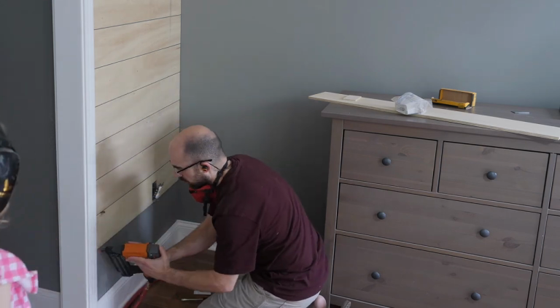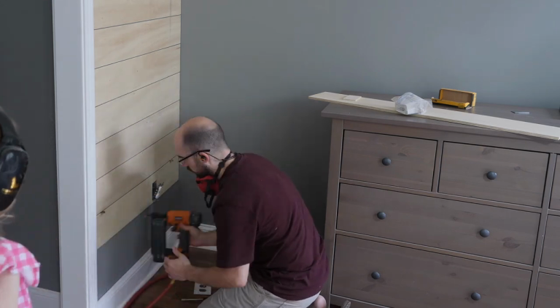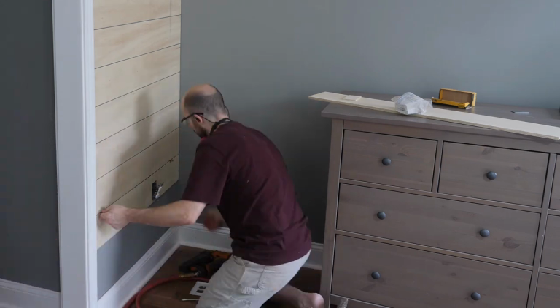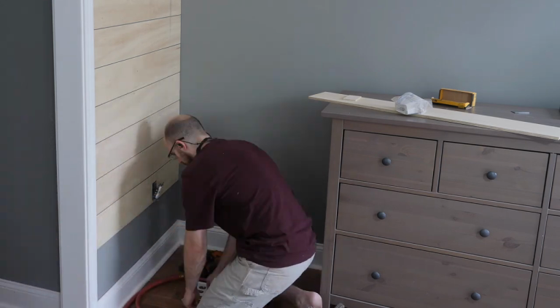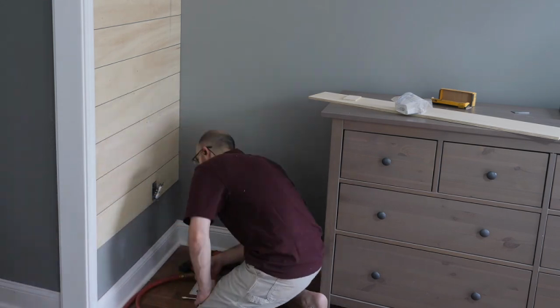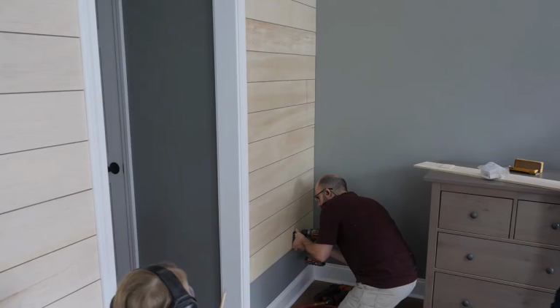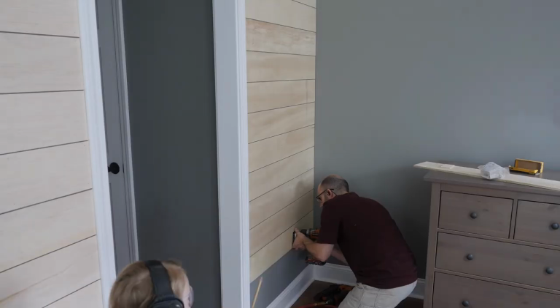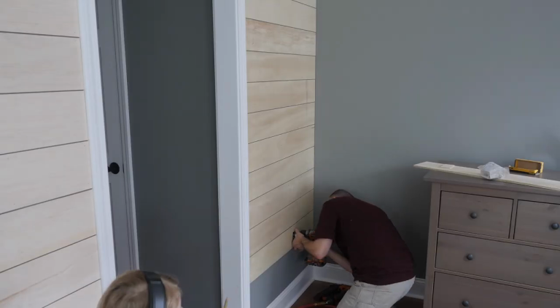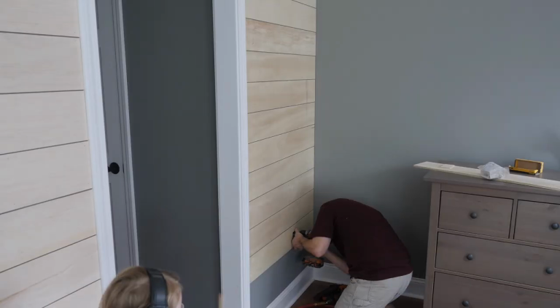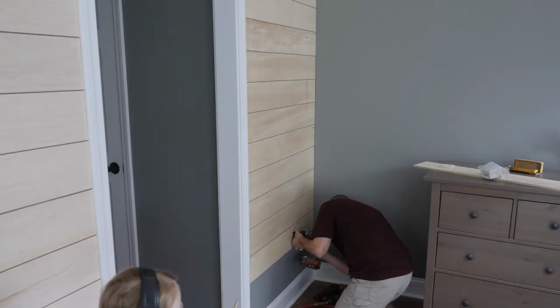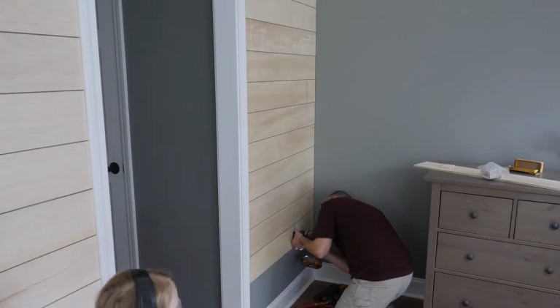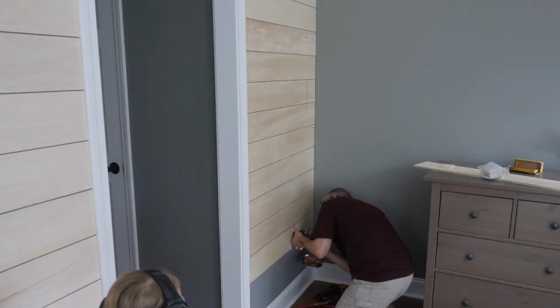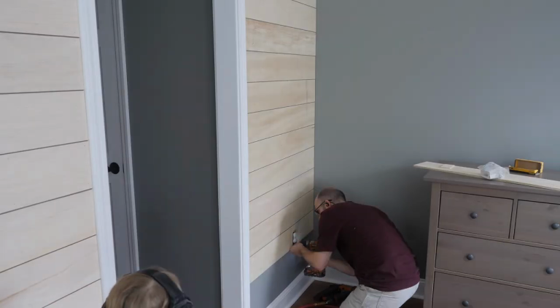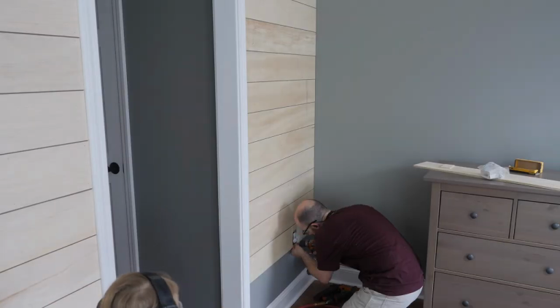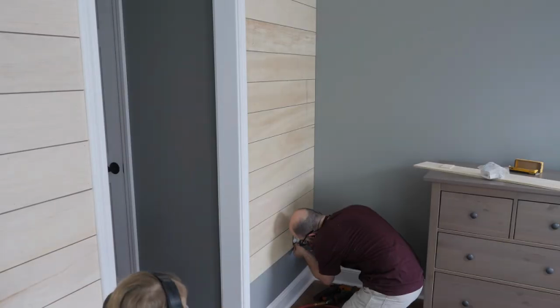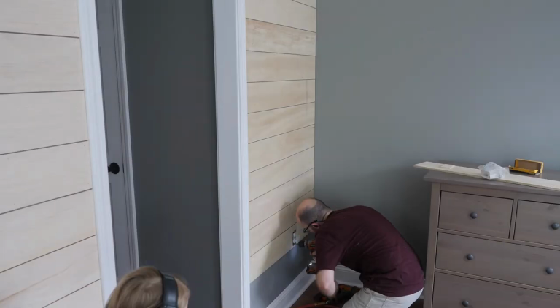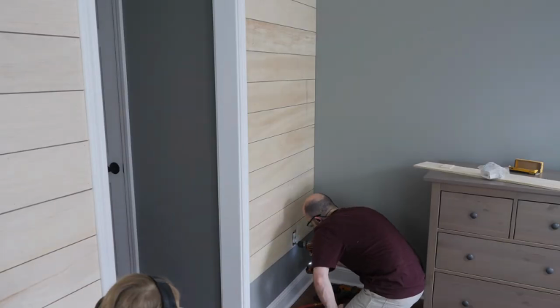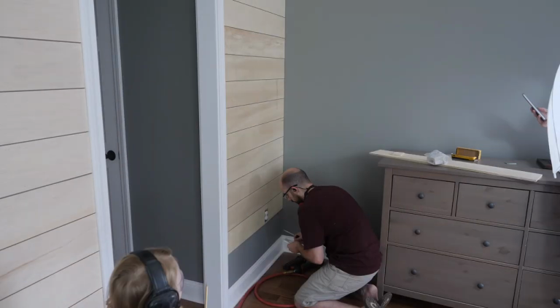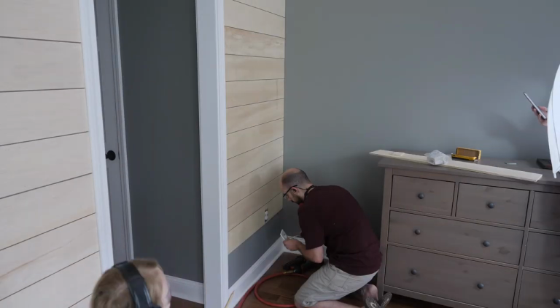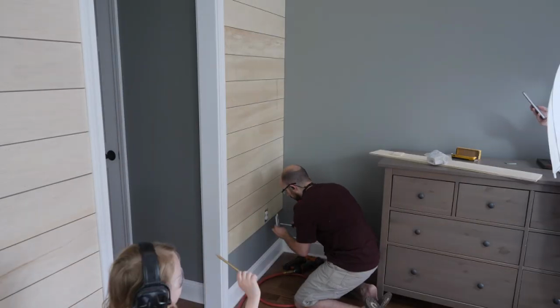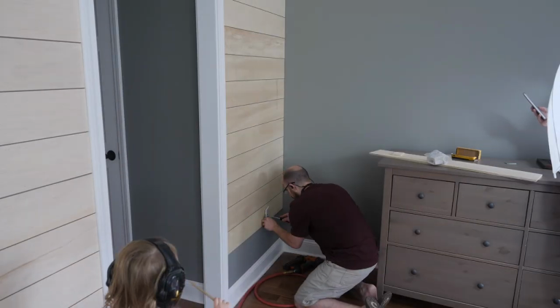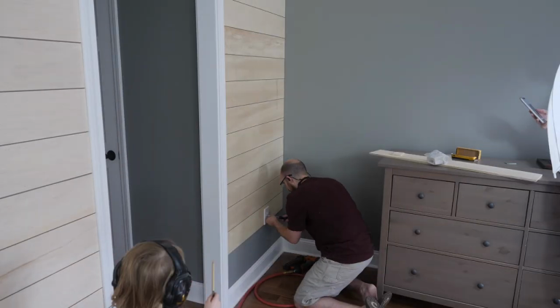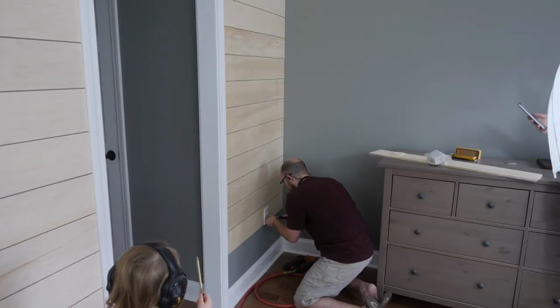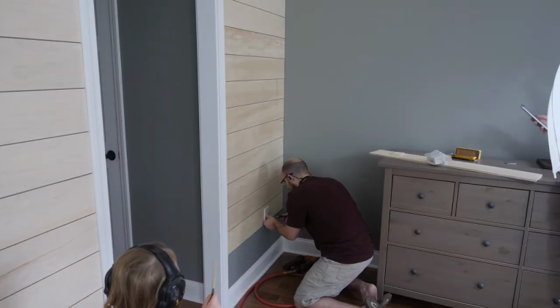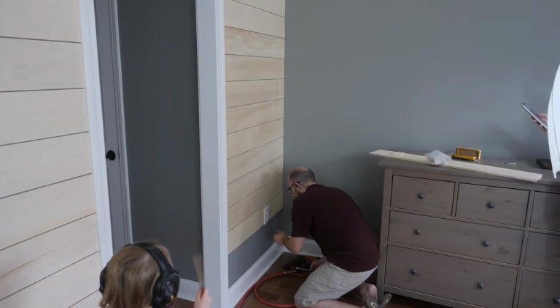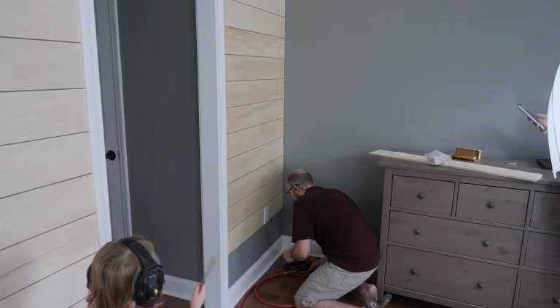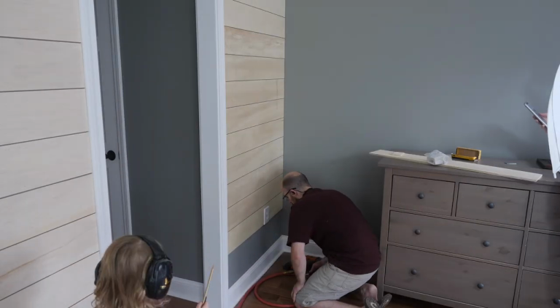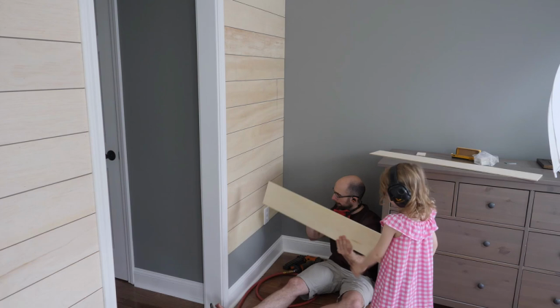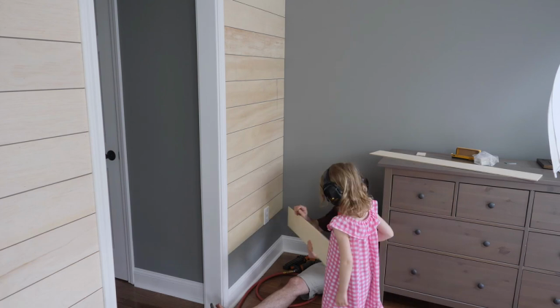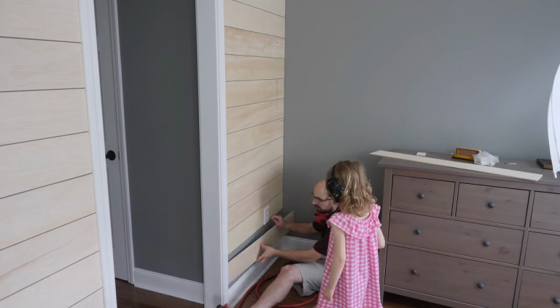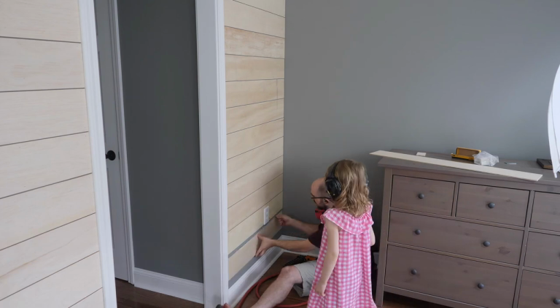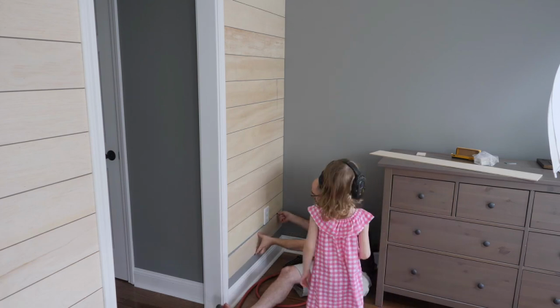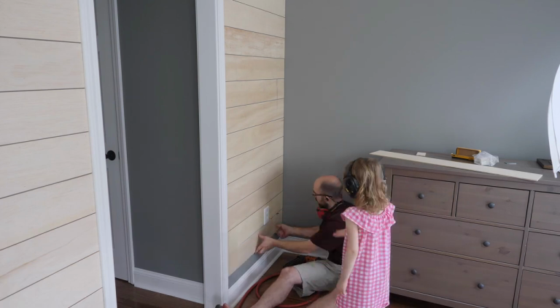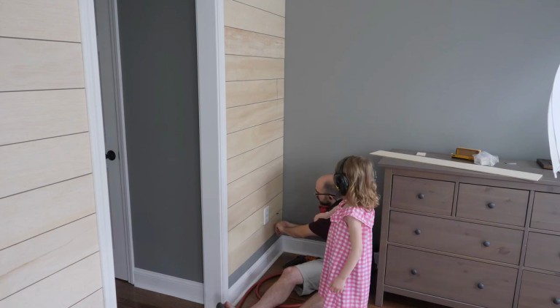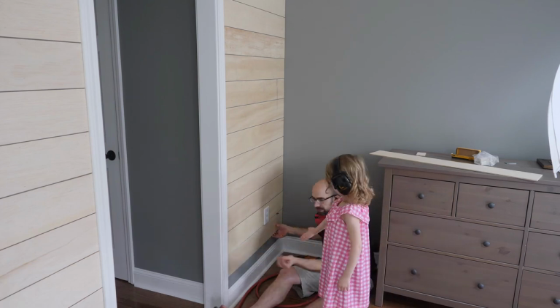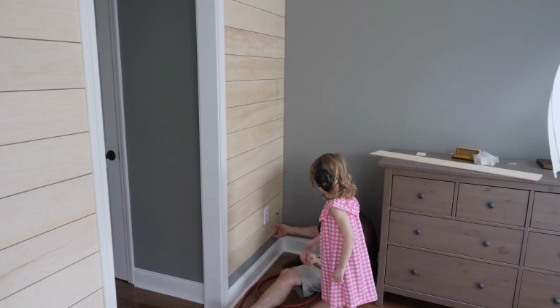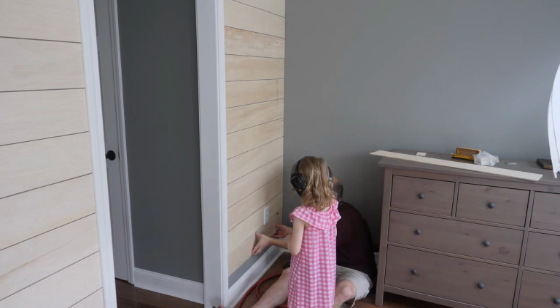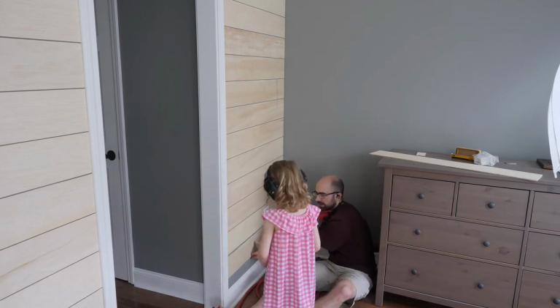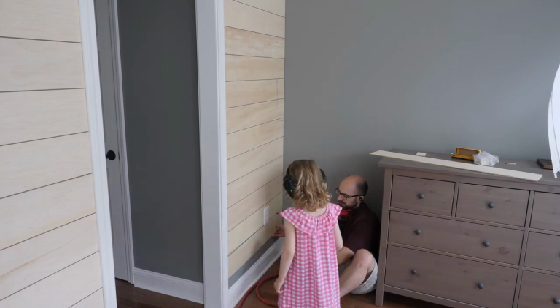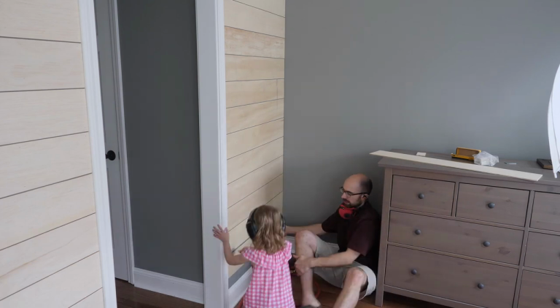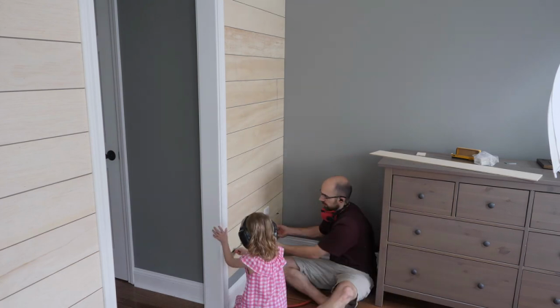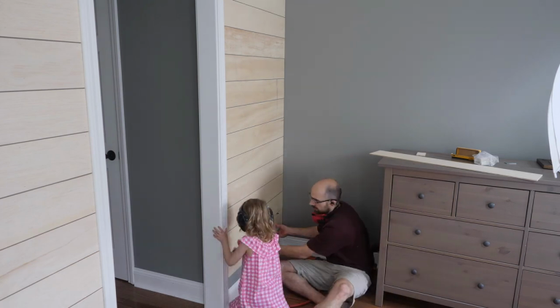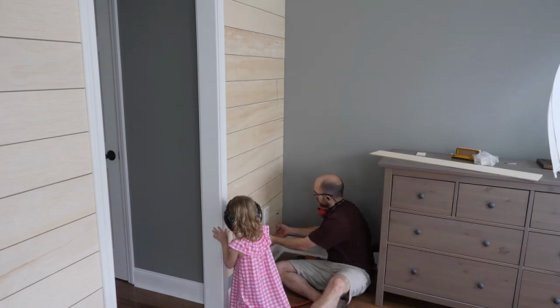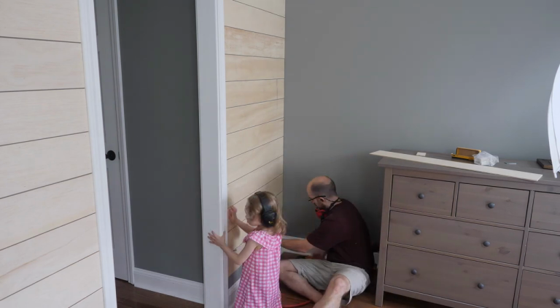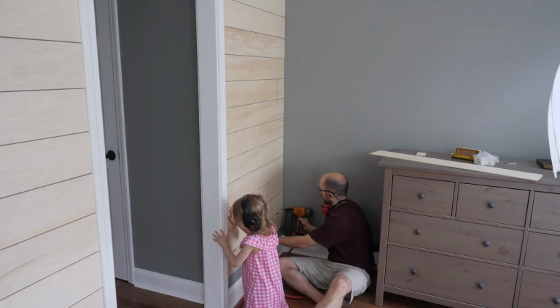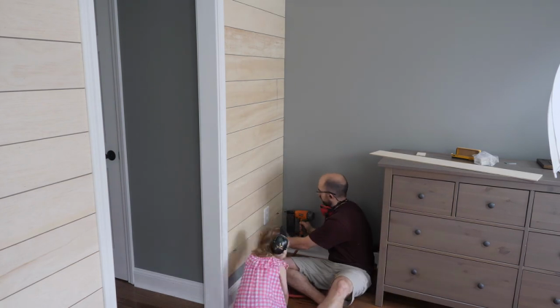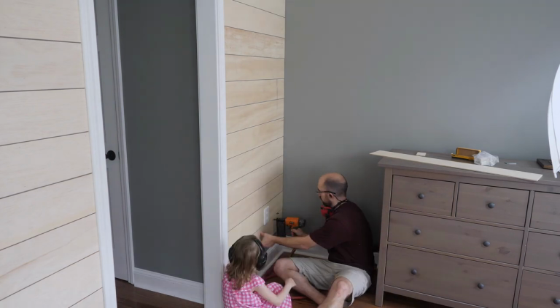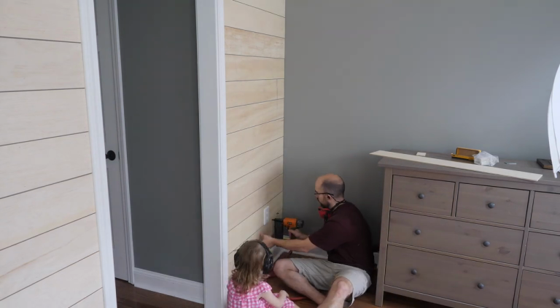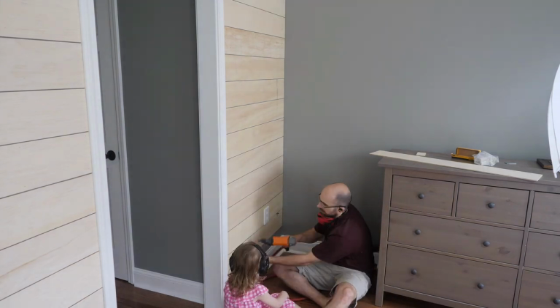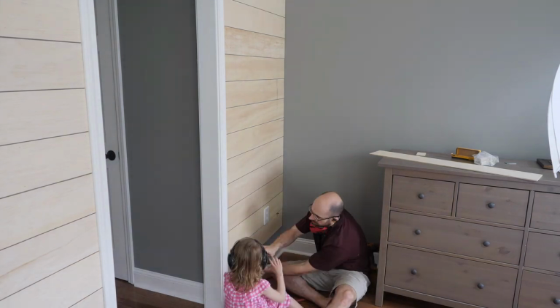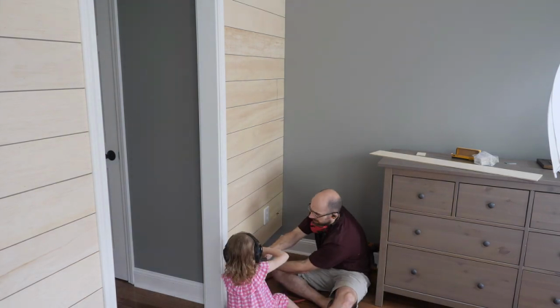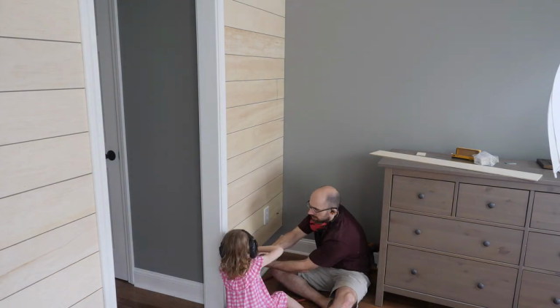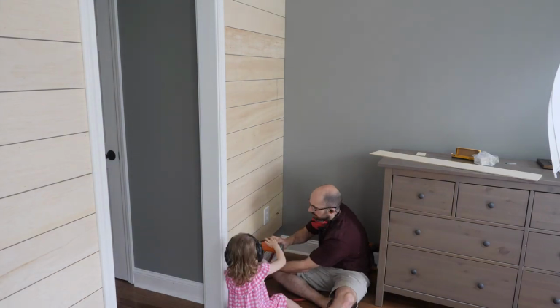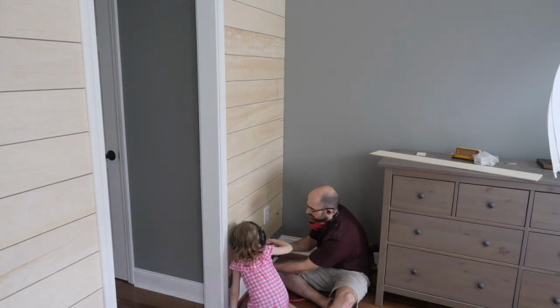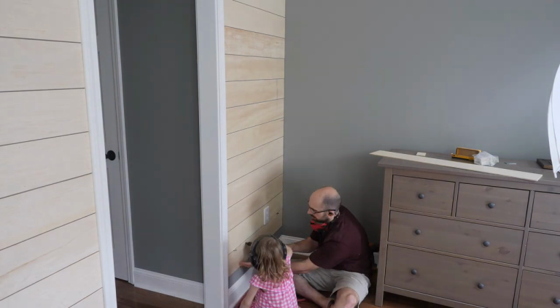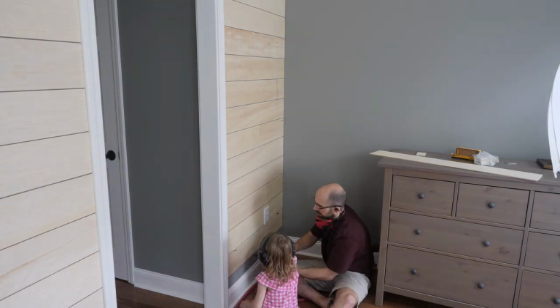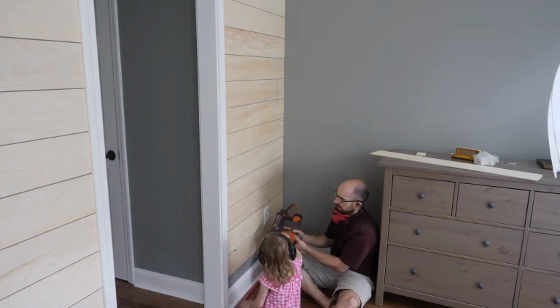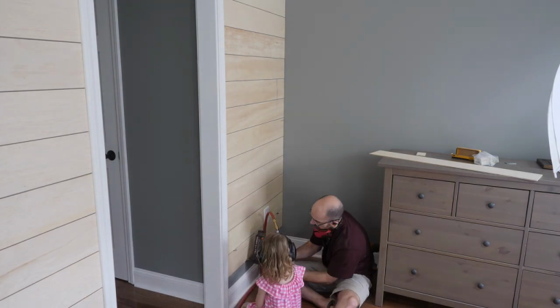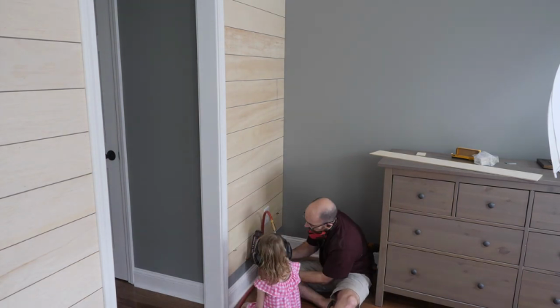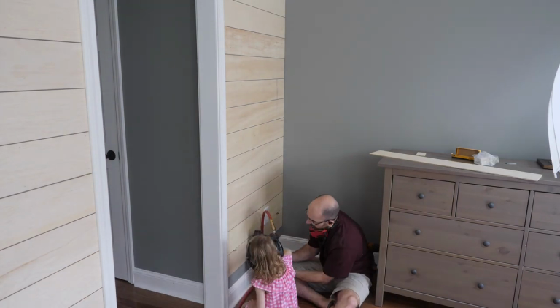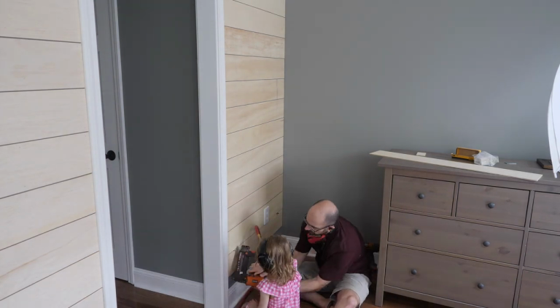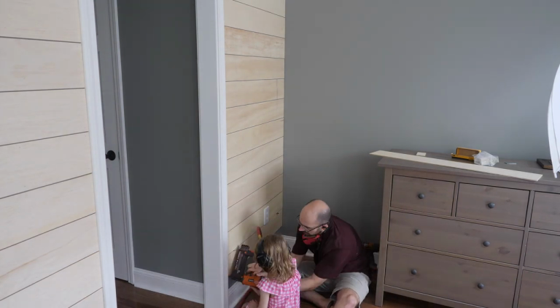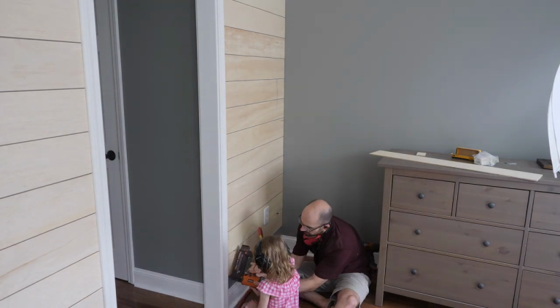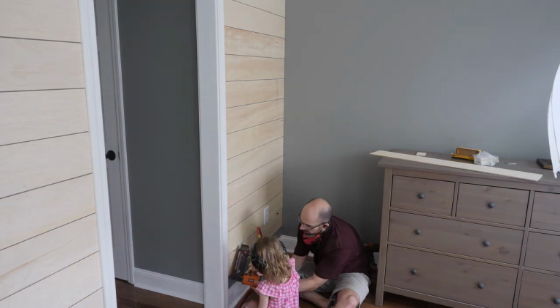We also installed shiplap on the left-hand side of this wall, and next we're going to show you how to trim that up using a really fast method.